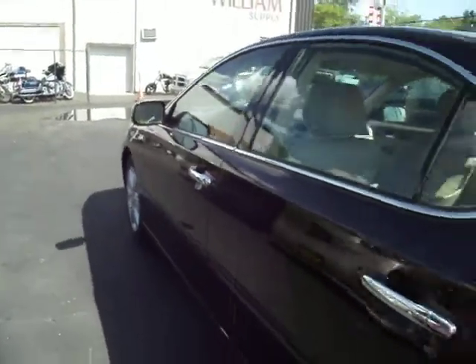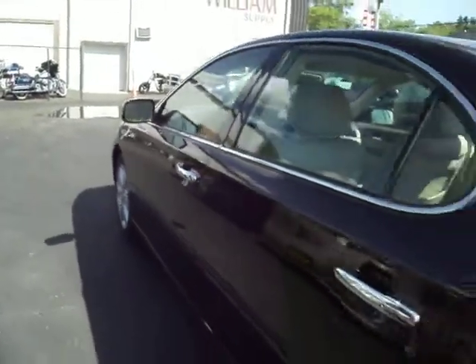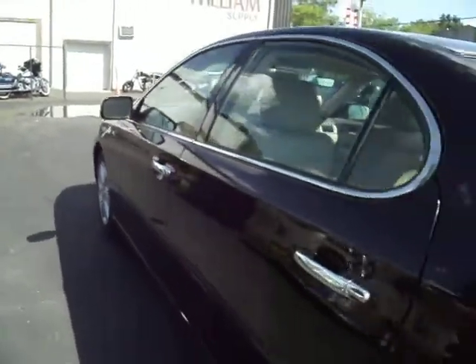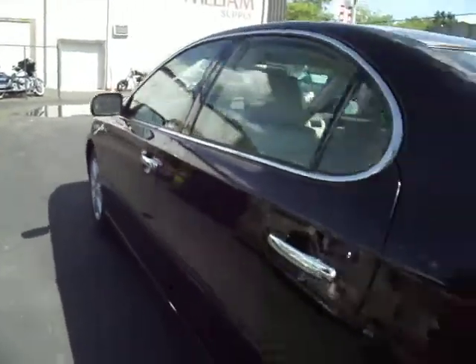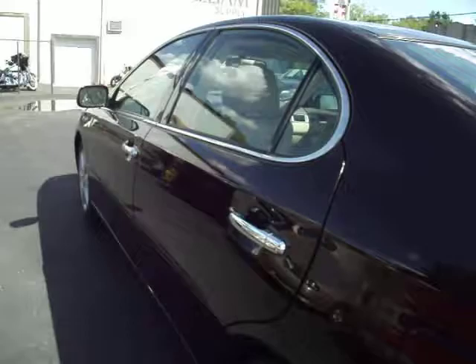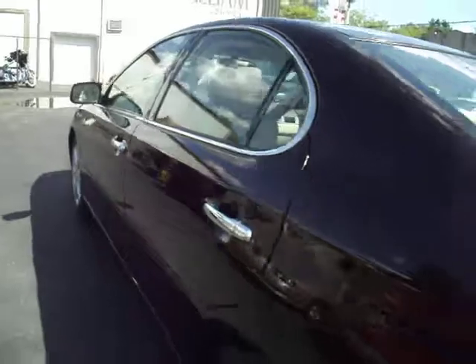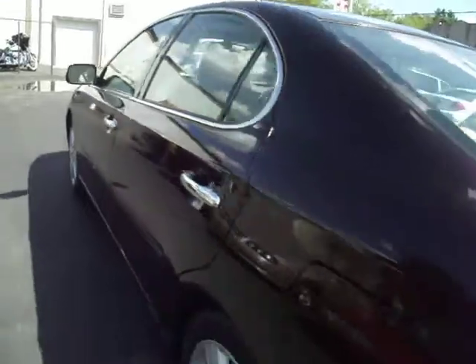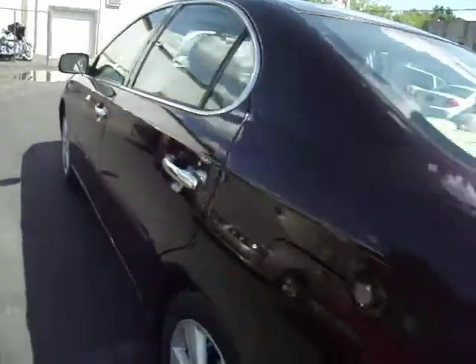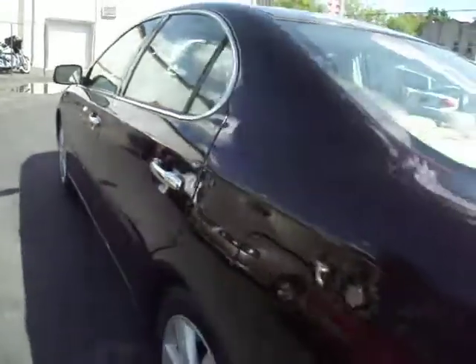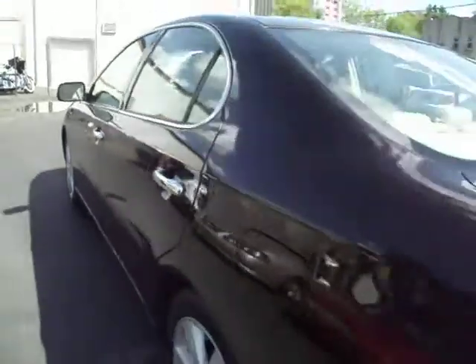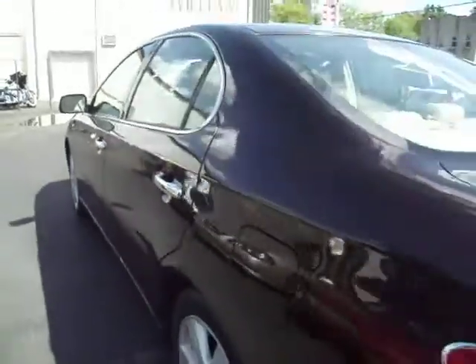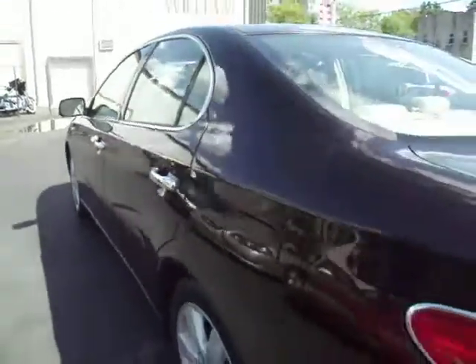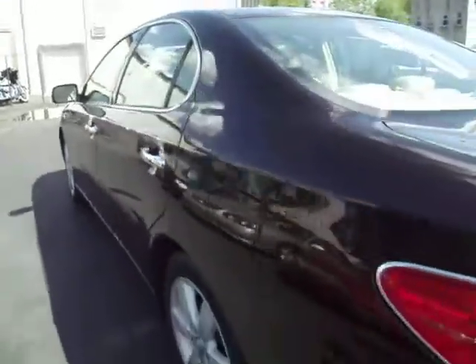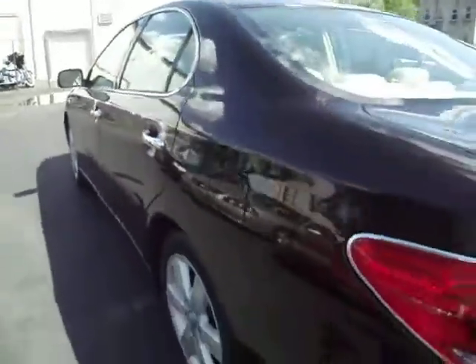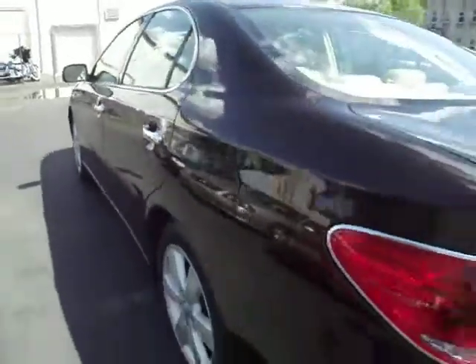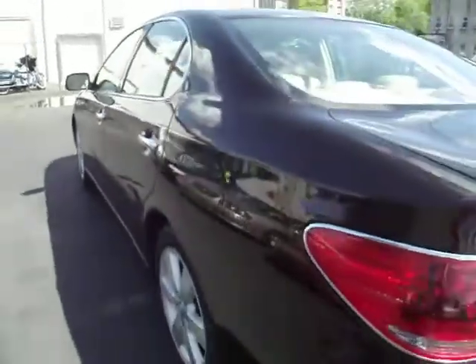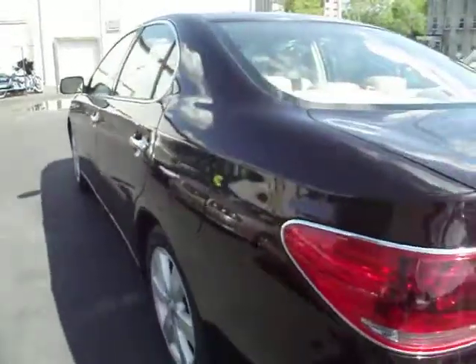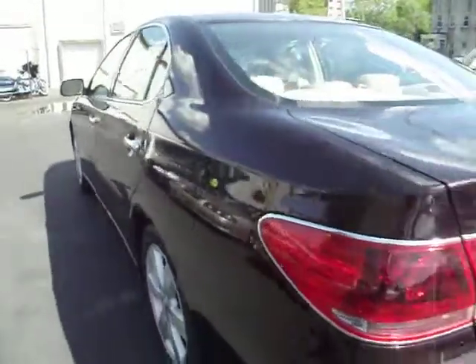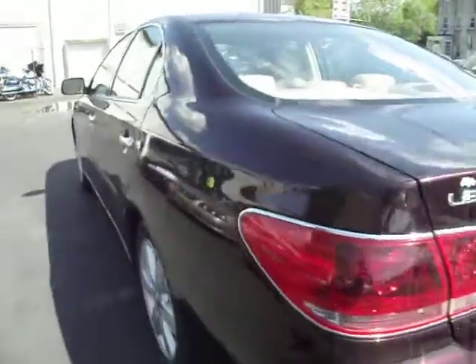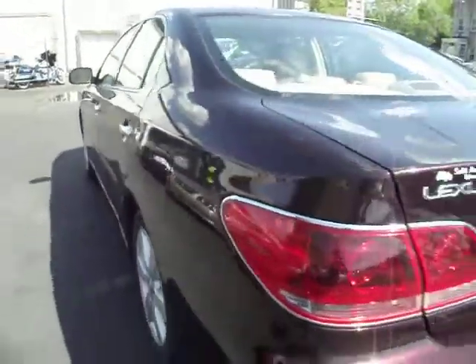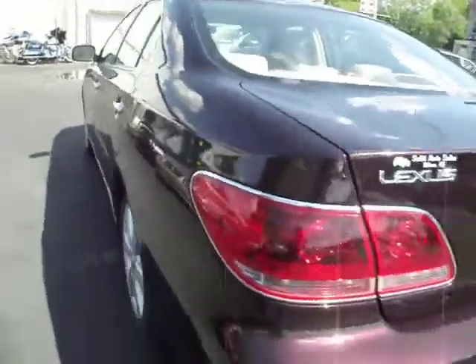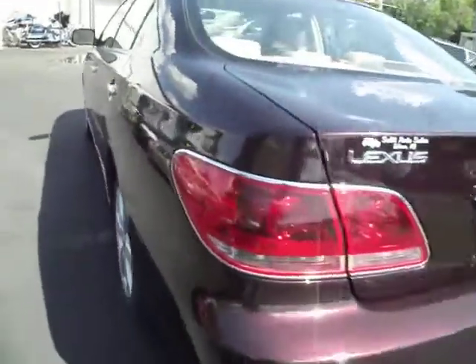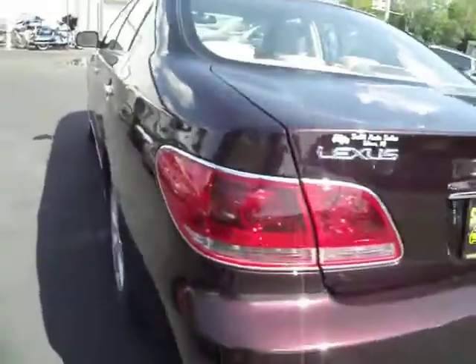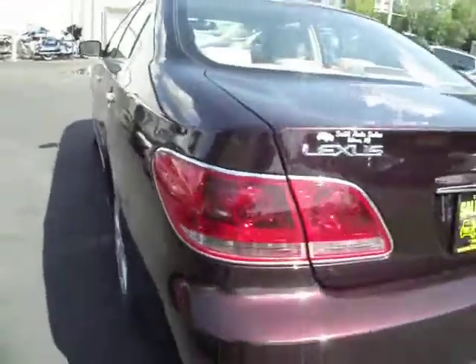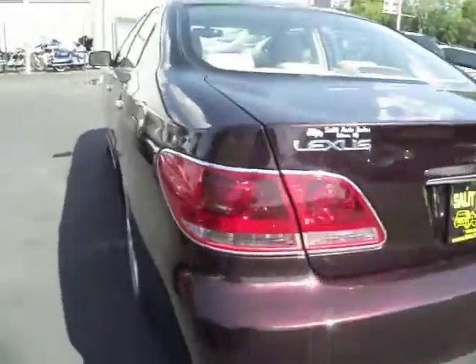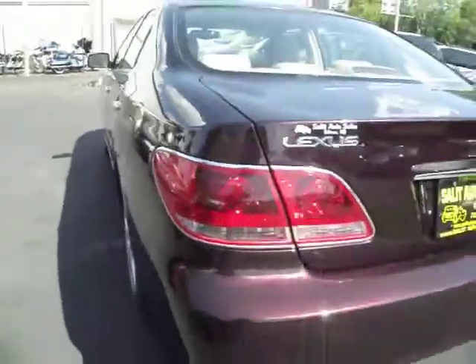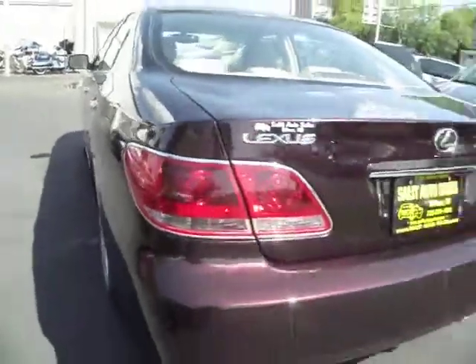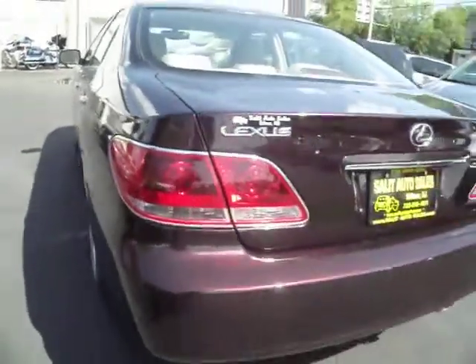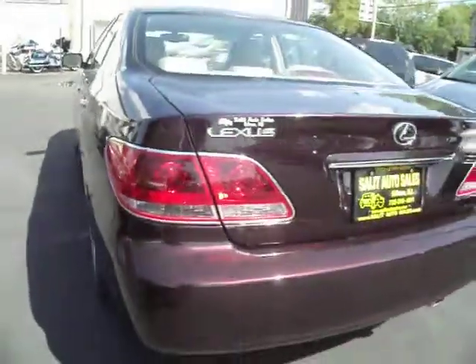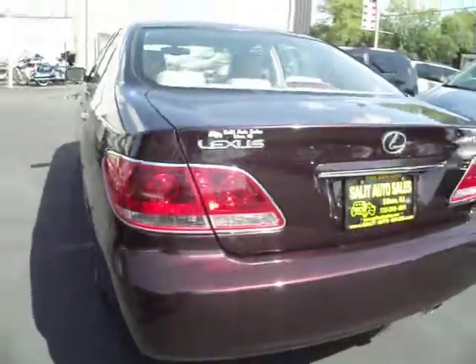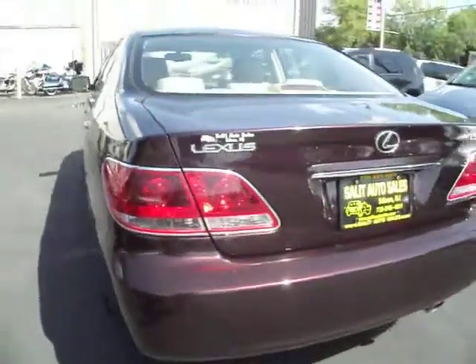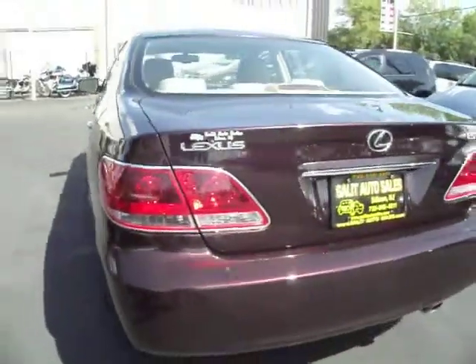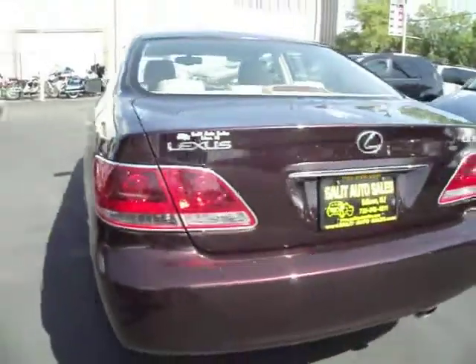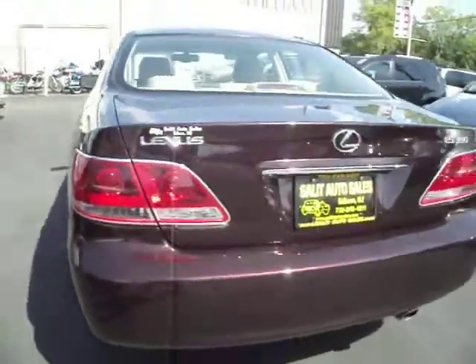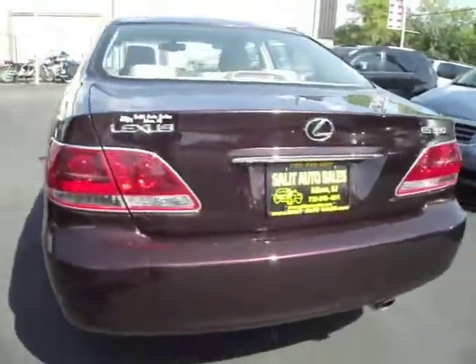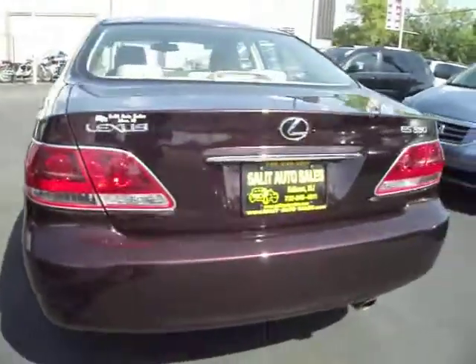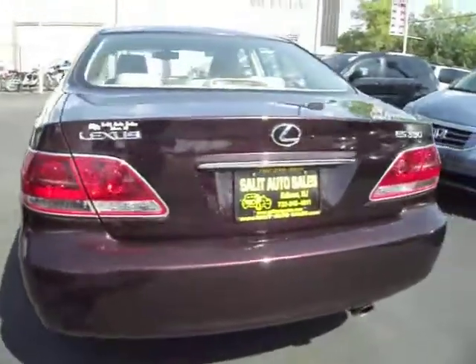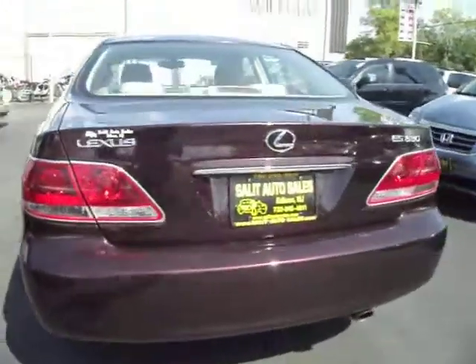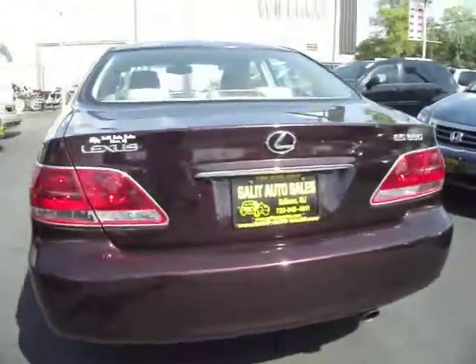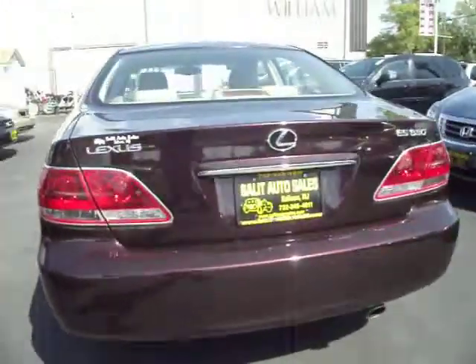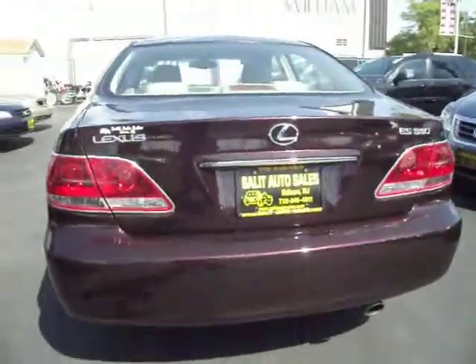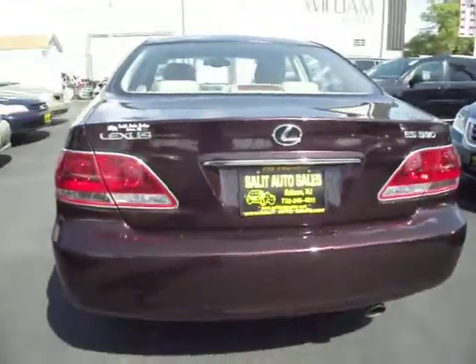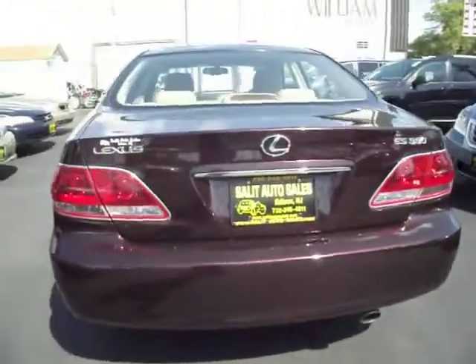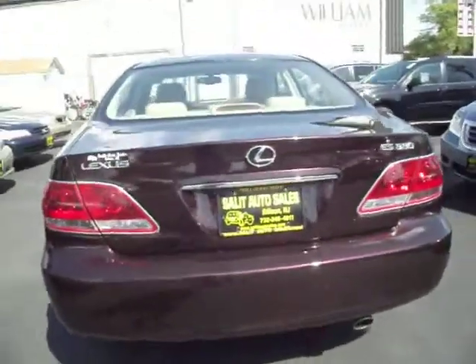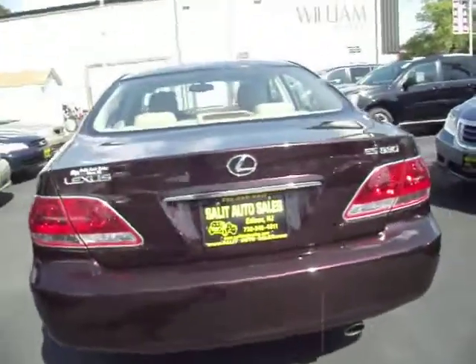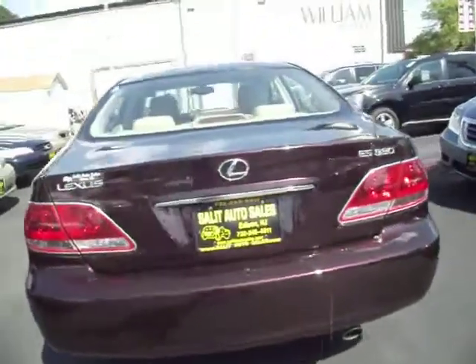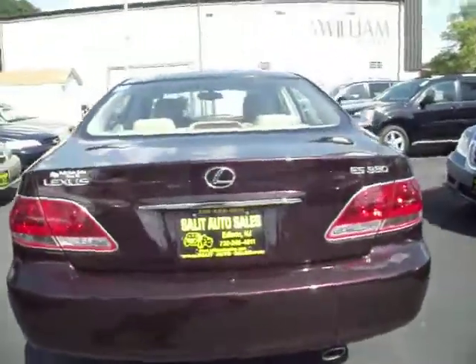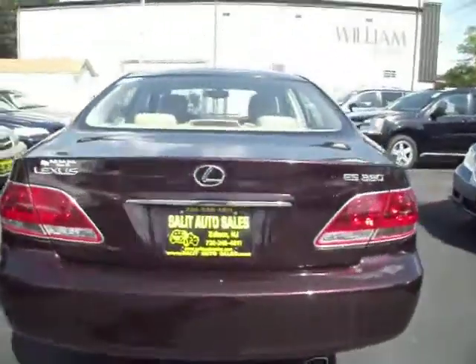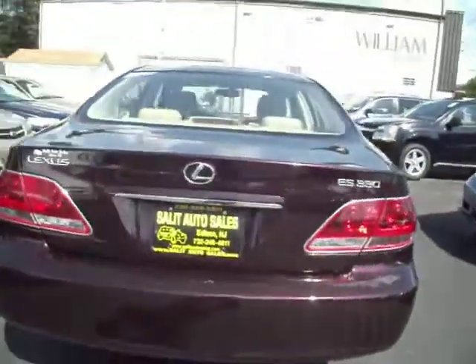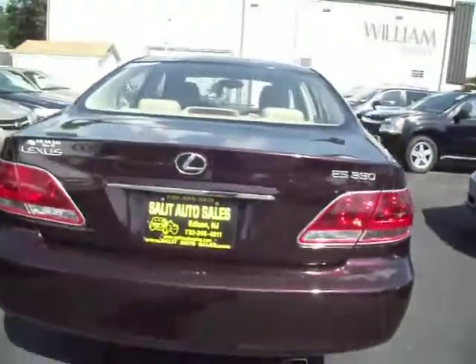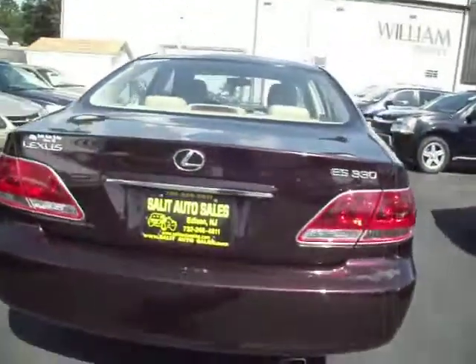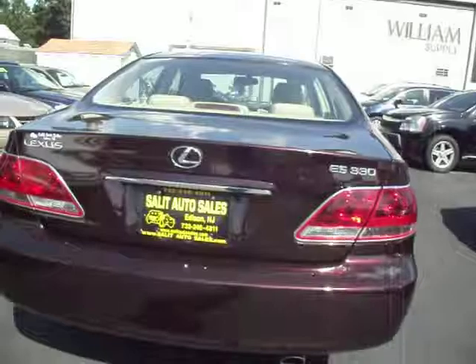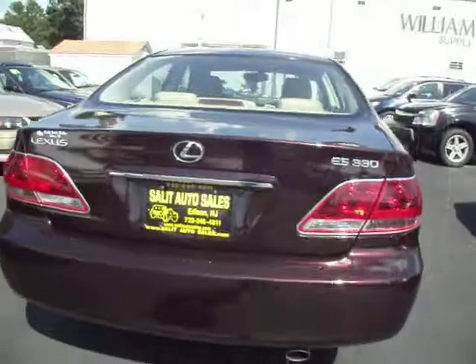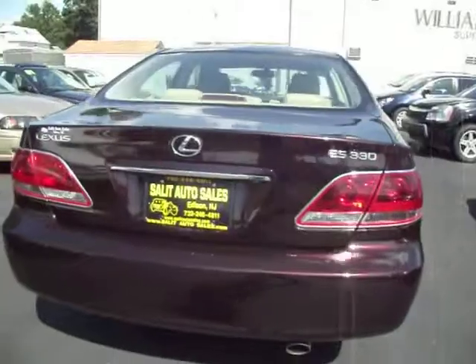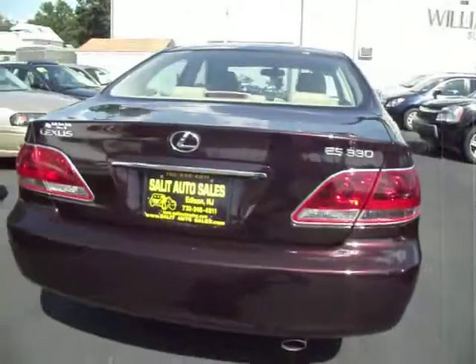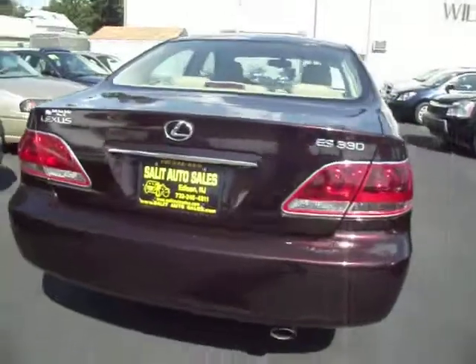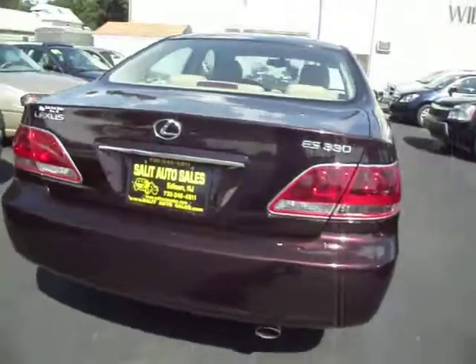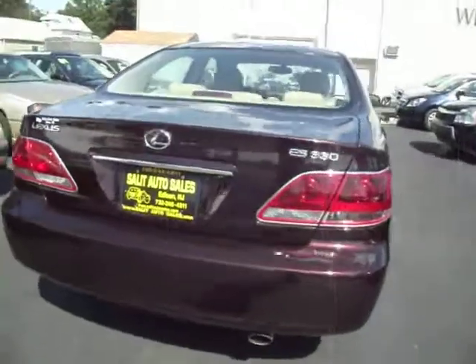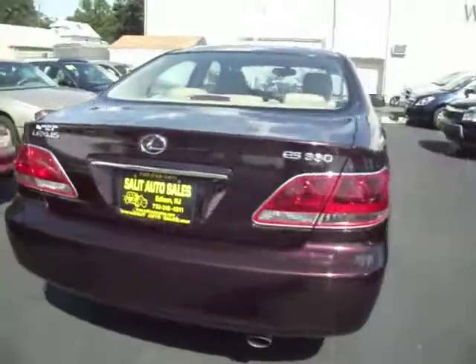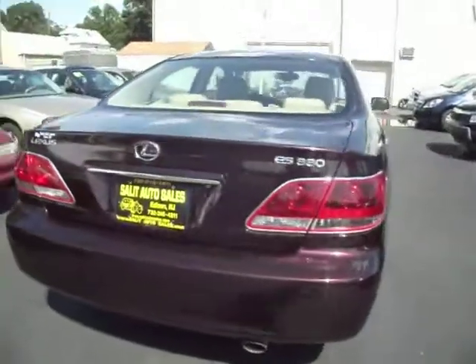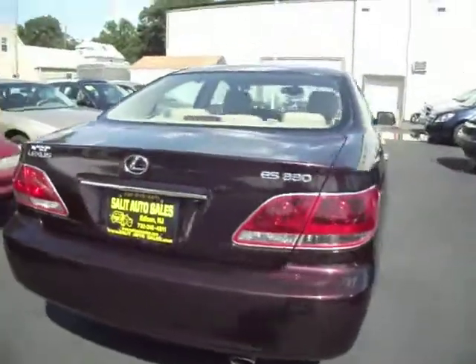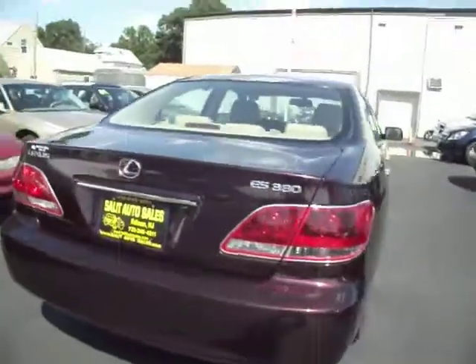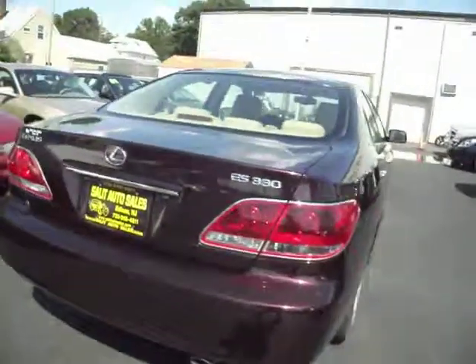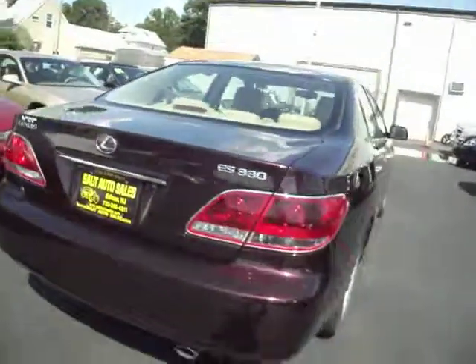If you have any questions, please don't hesitate to call or email. I'll be more than happy to help you out with whatever you need.